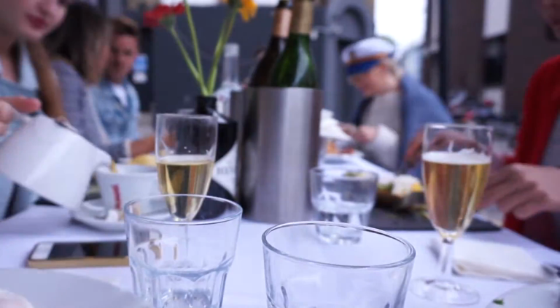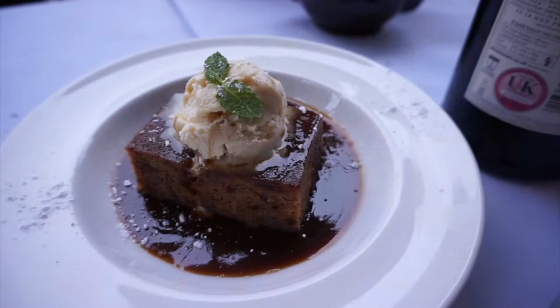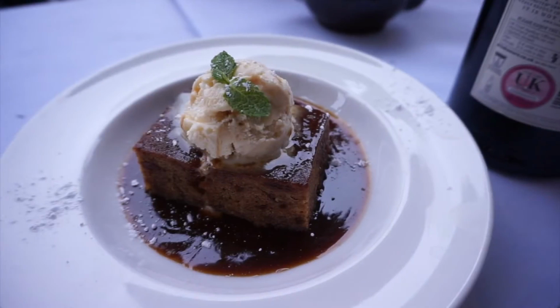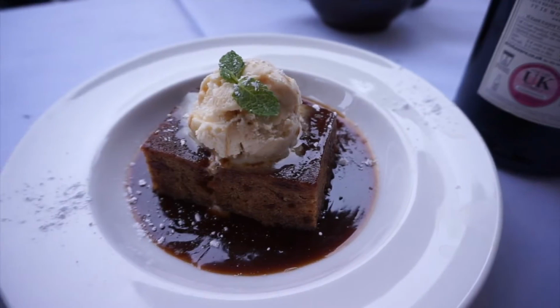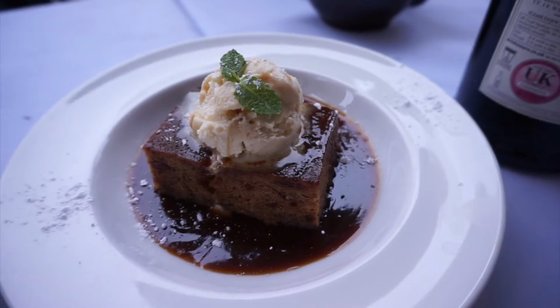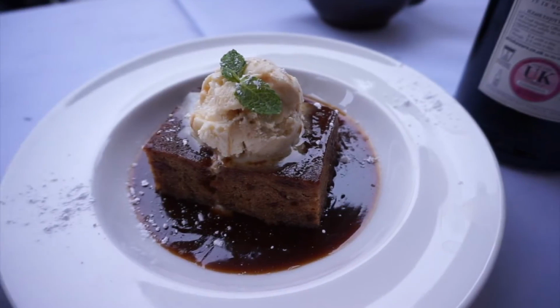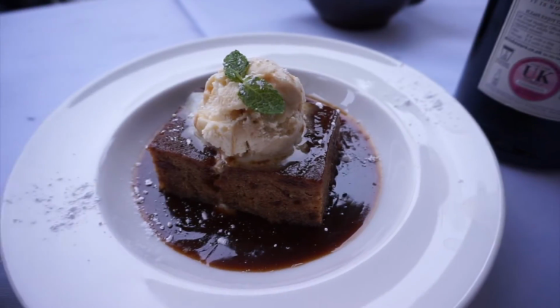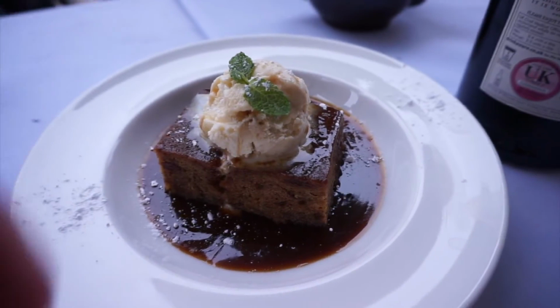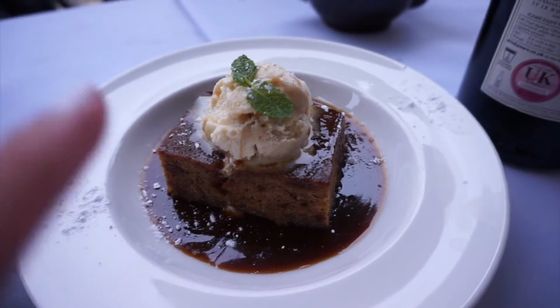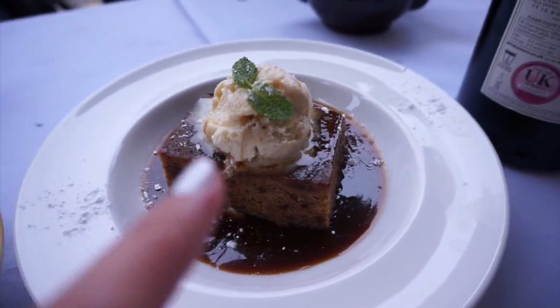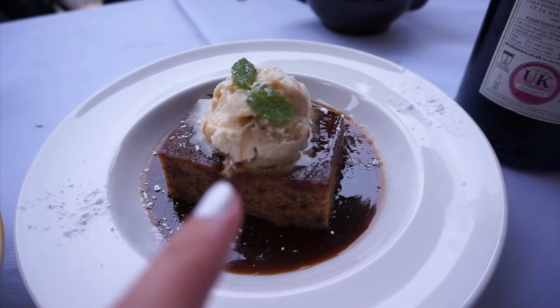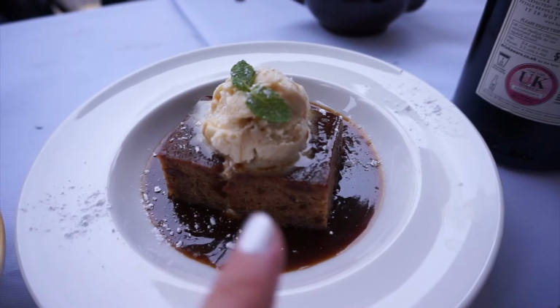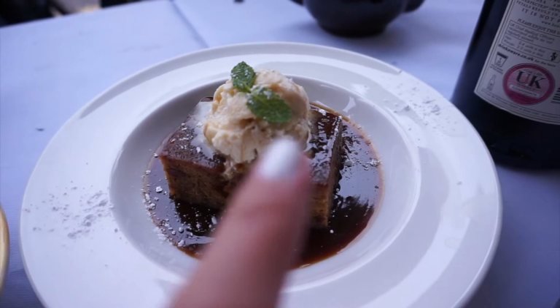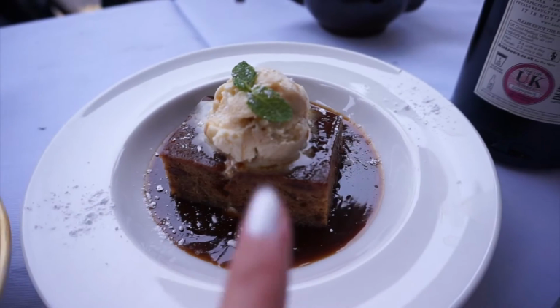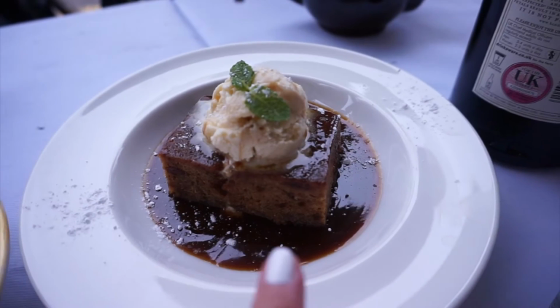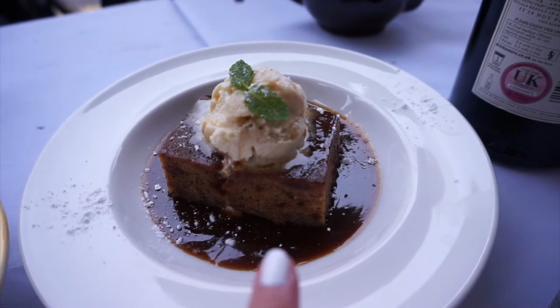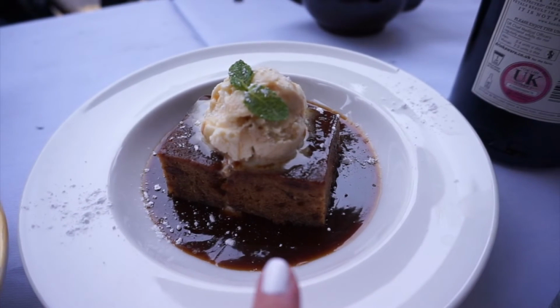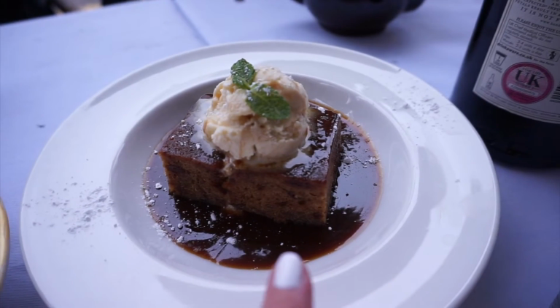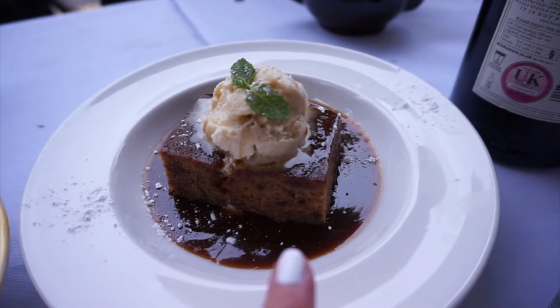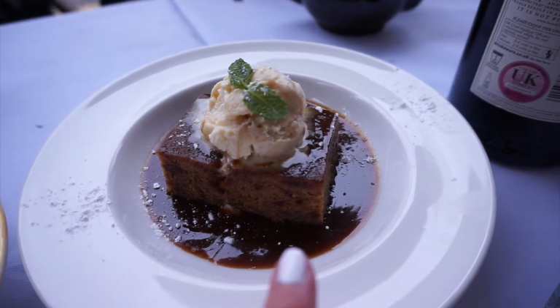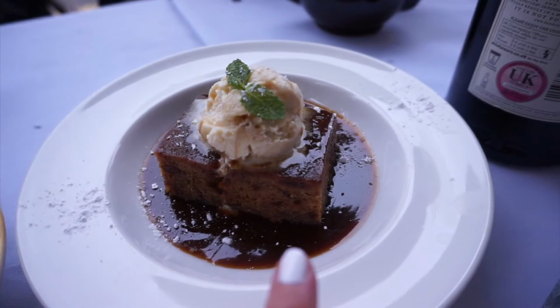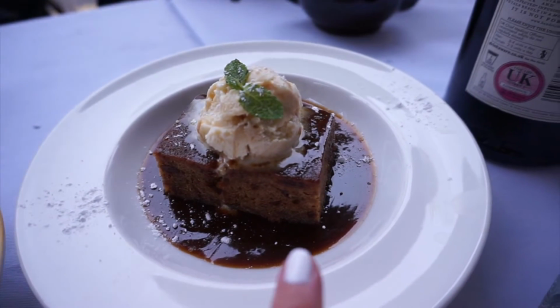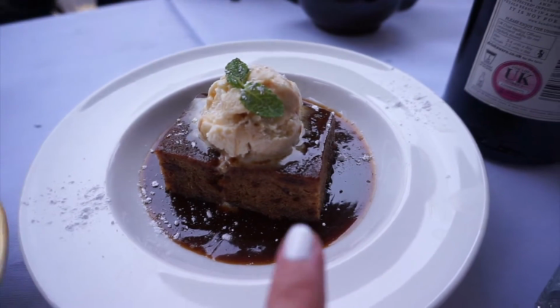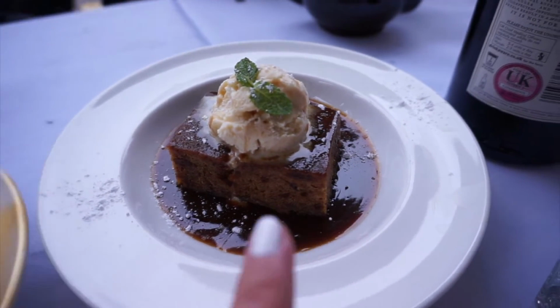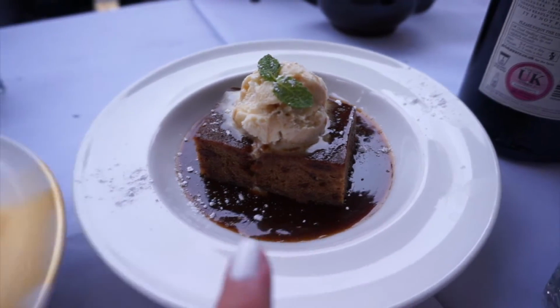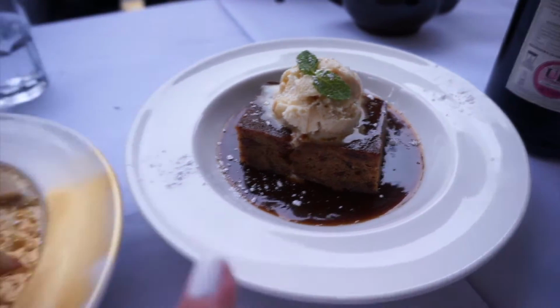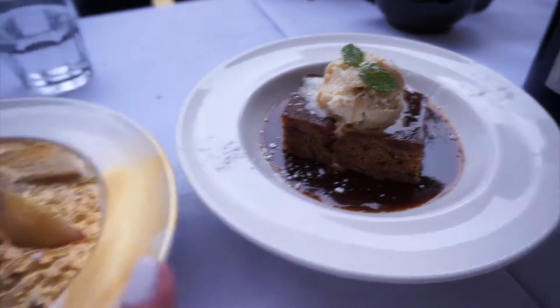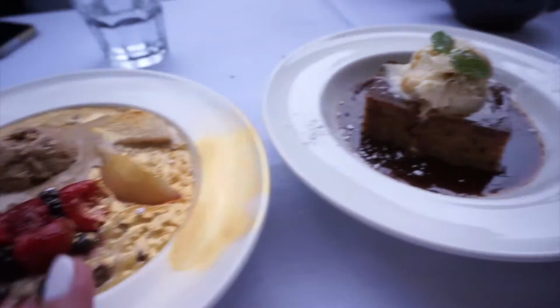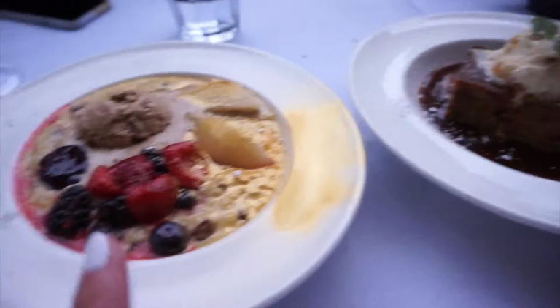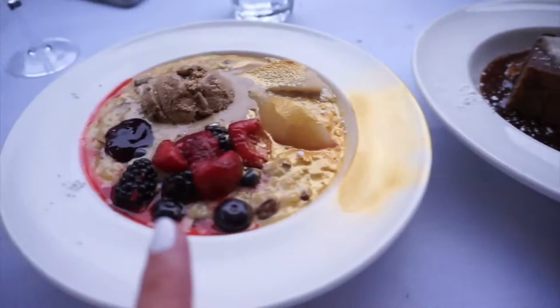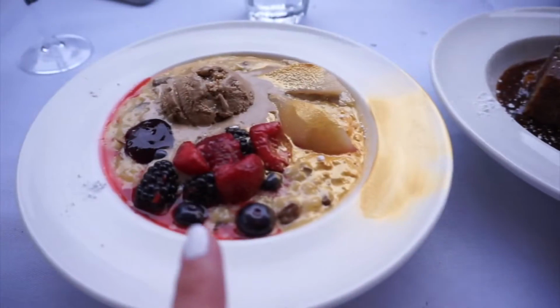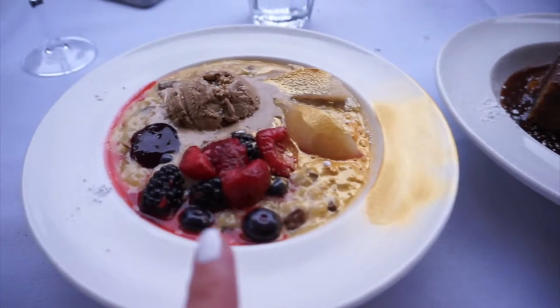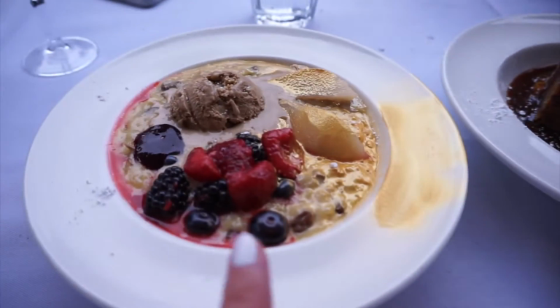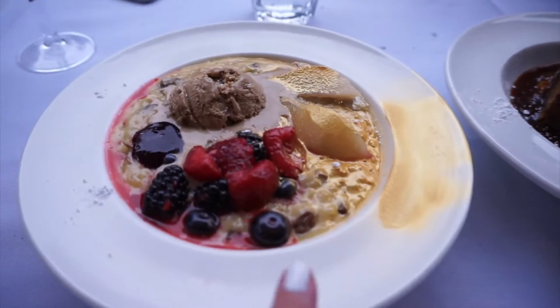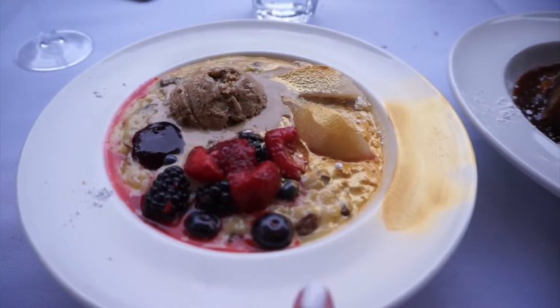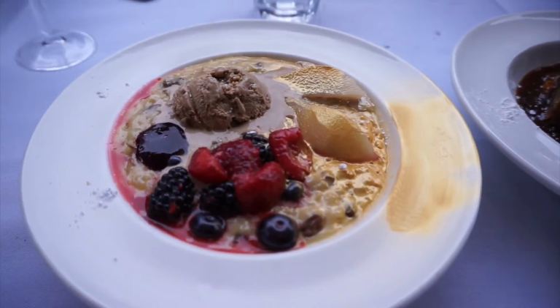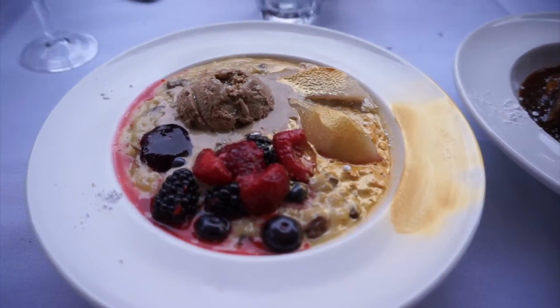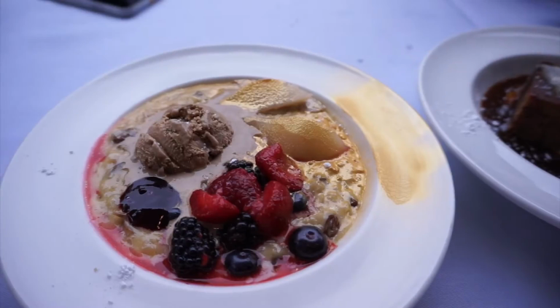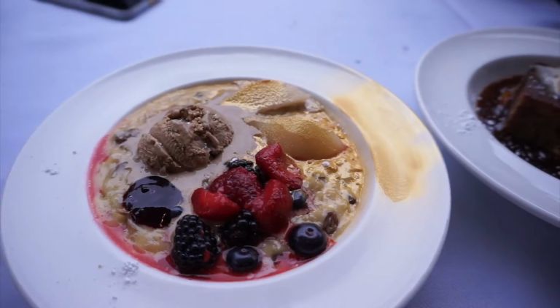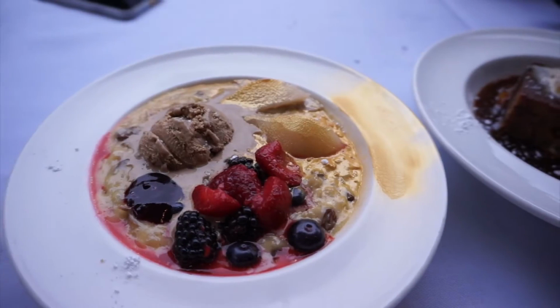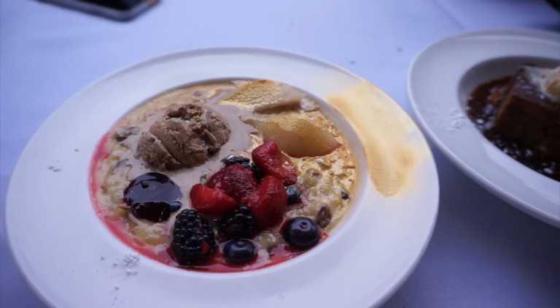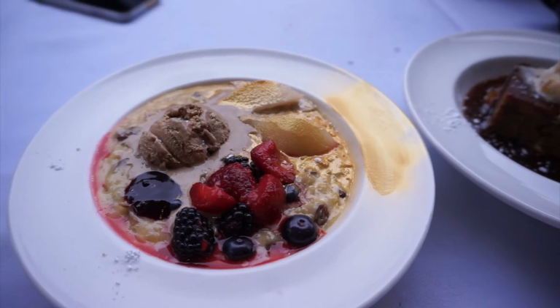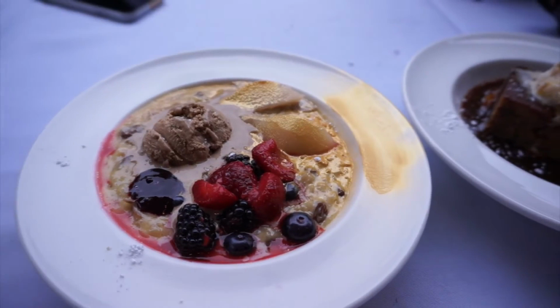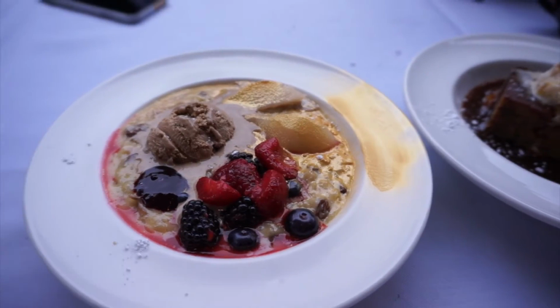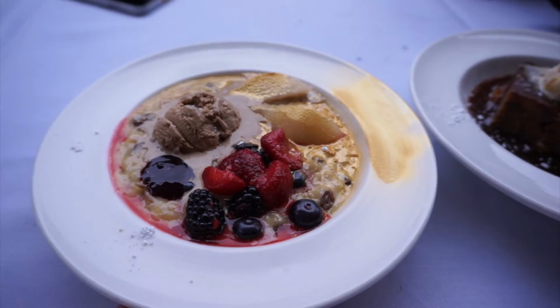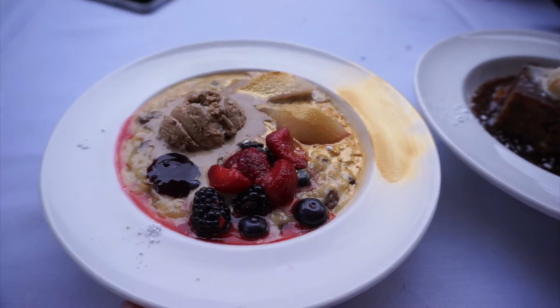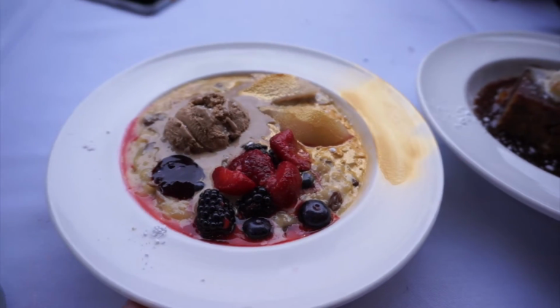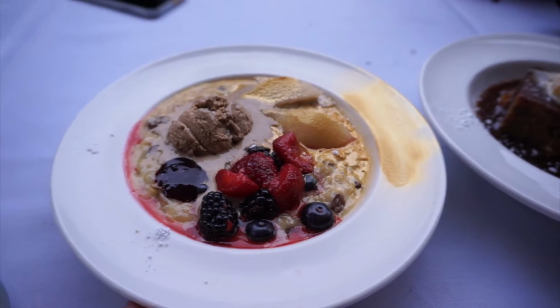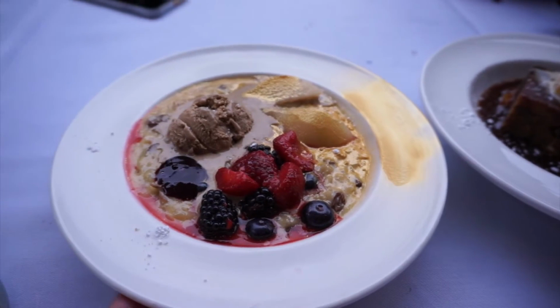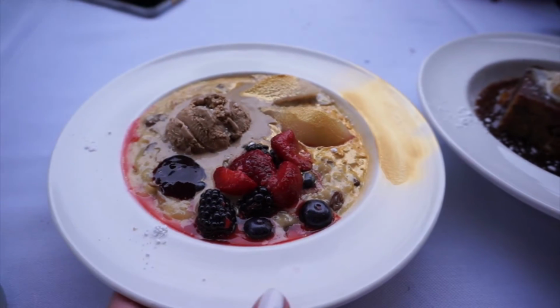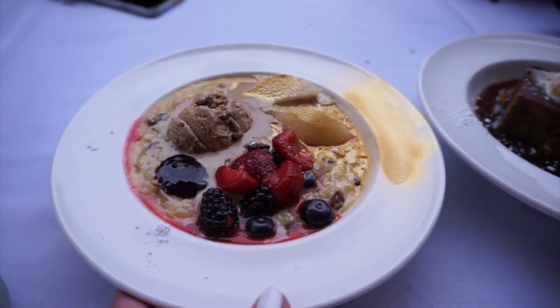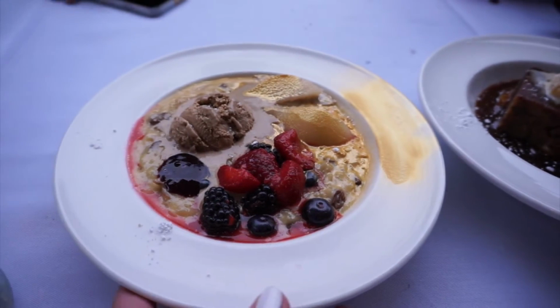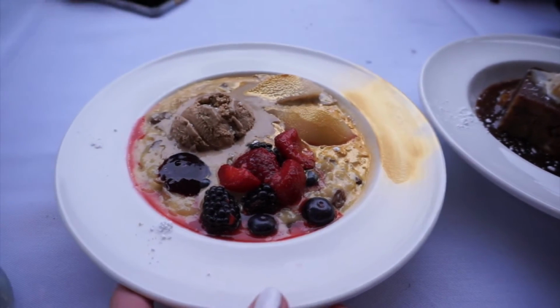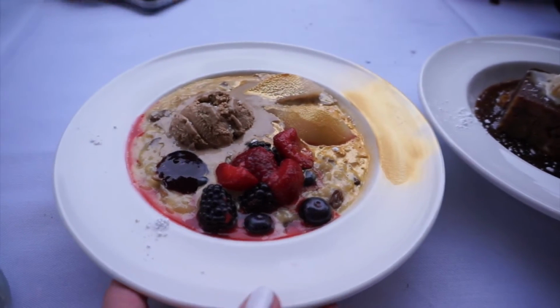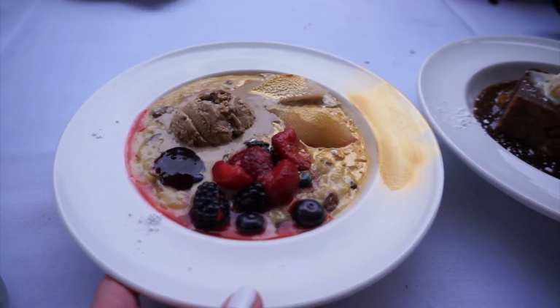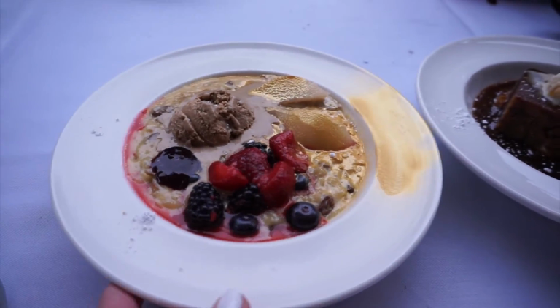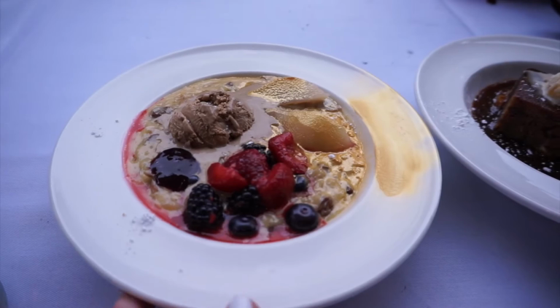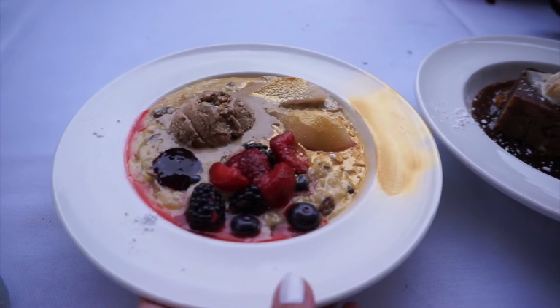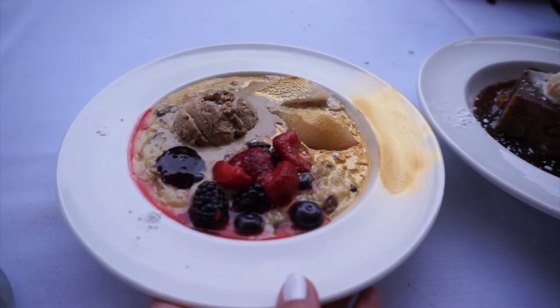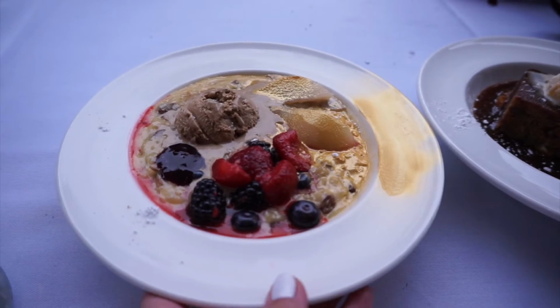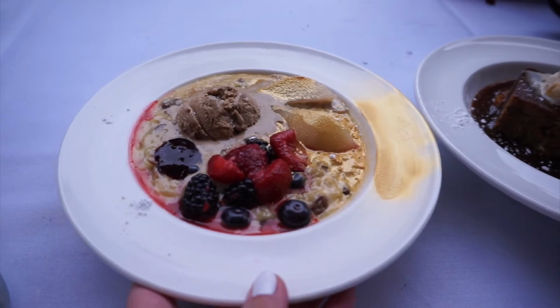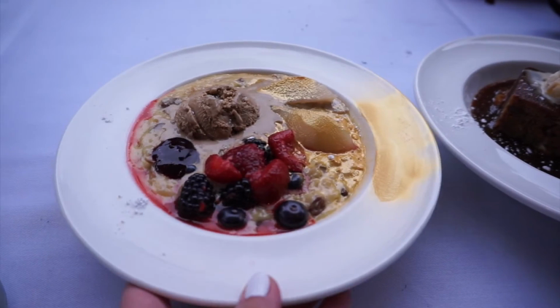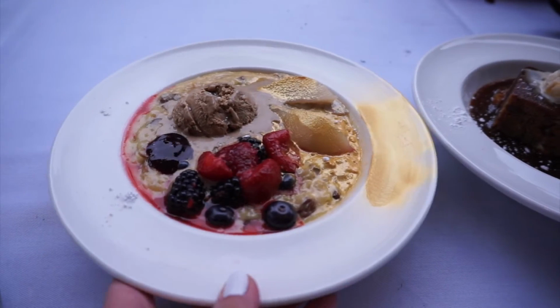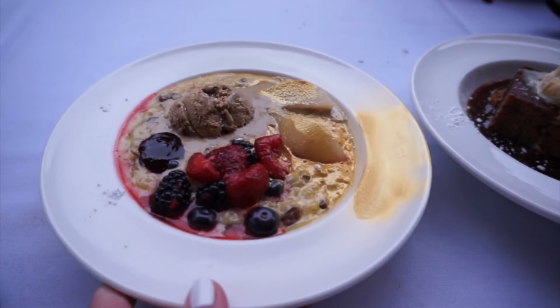We've also got some dessert — this is sticky toffee pudding, and this is rice pudding.